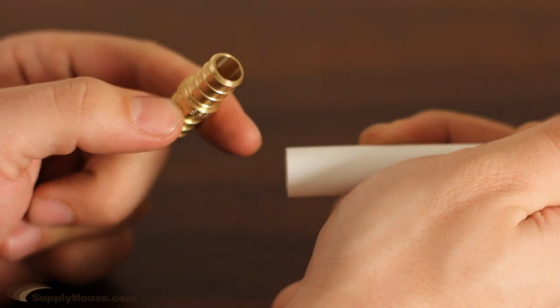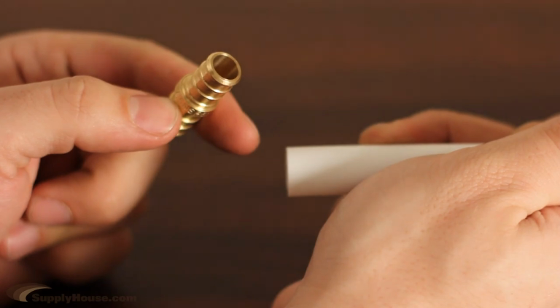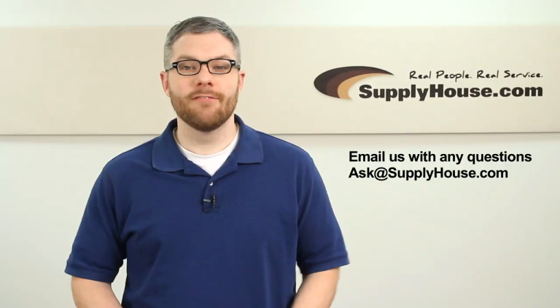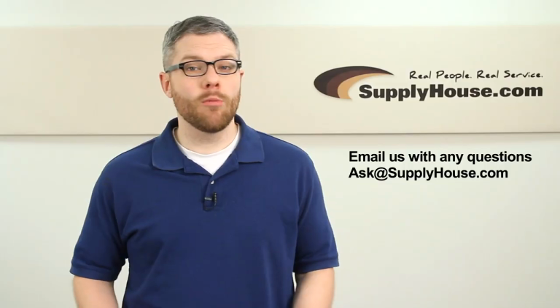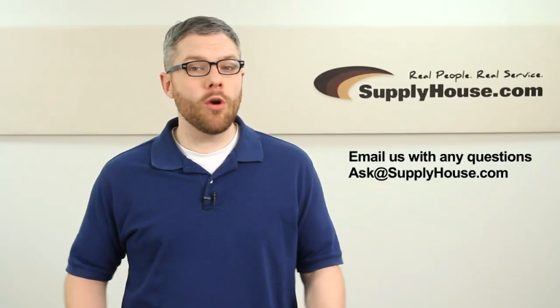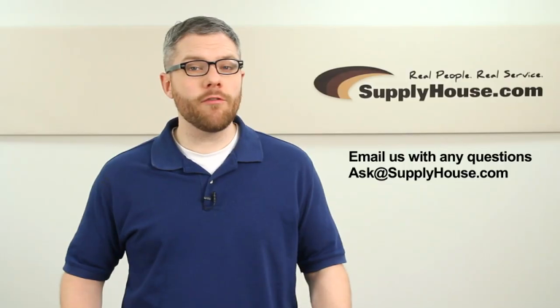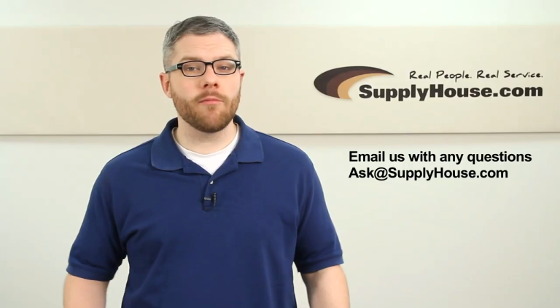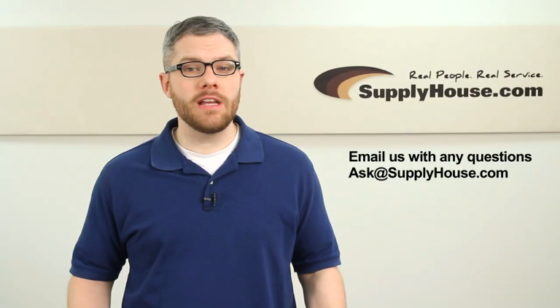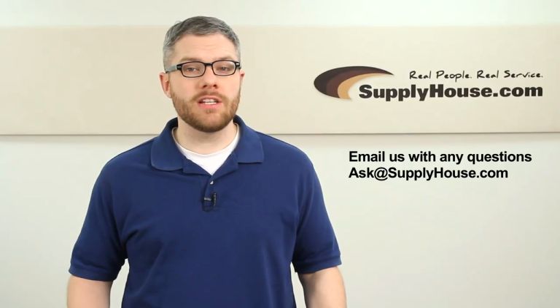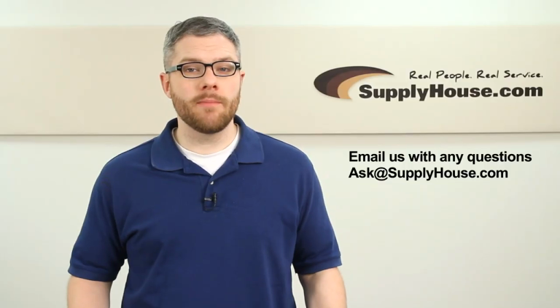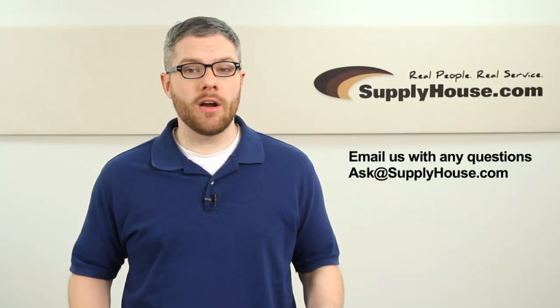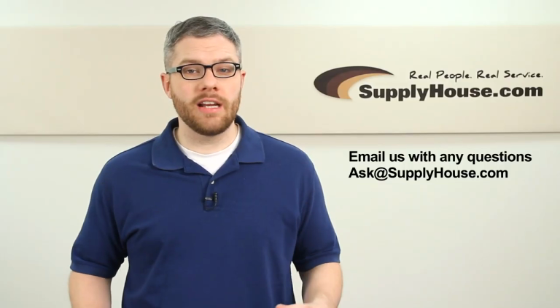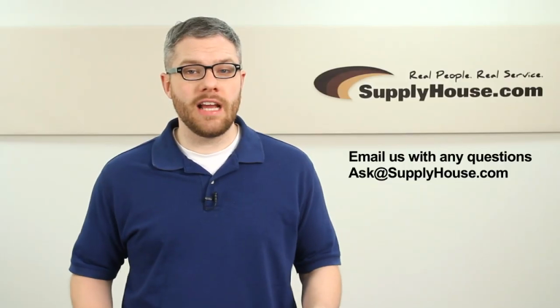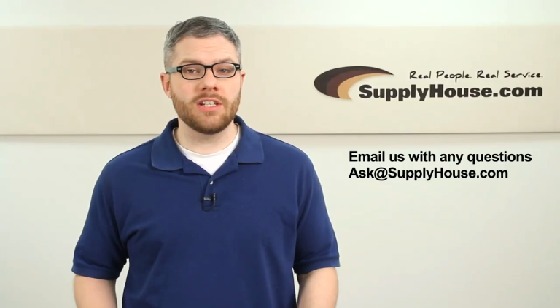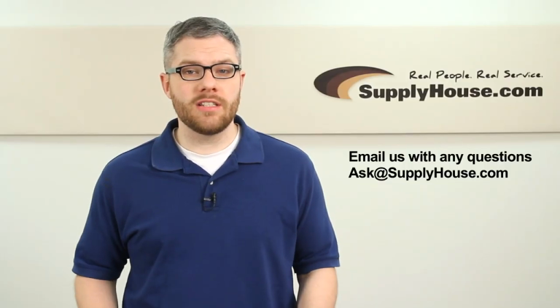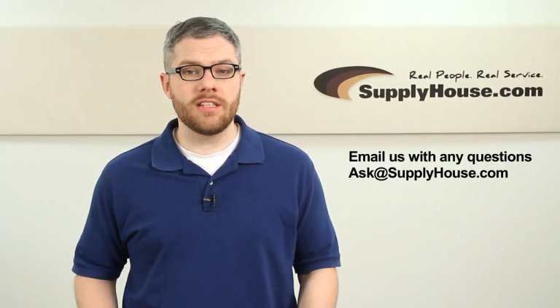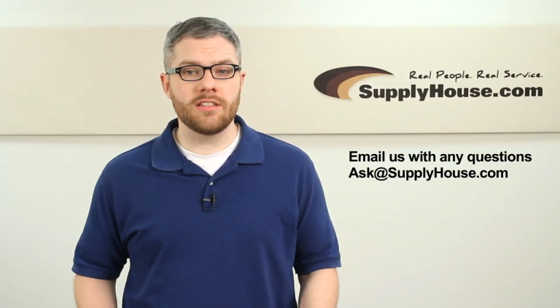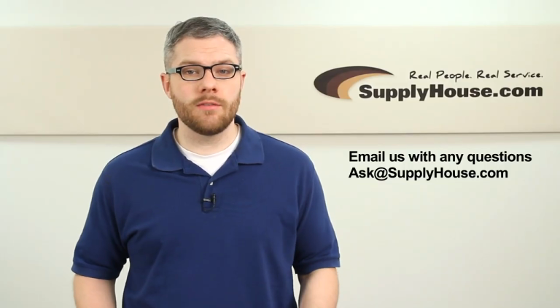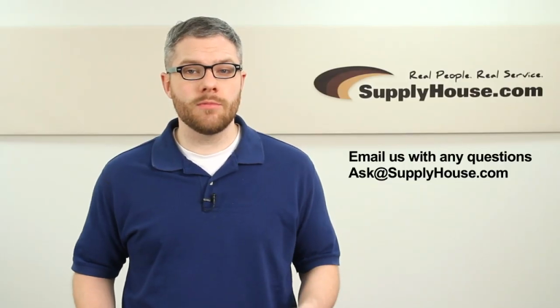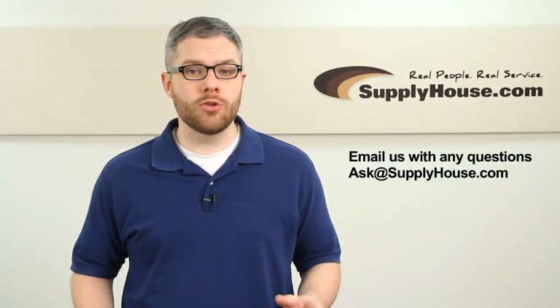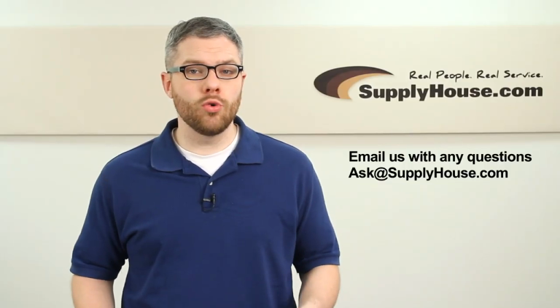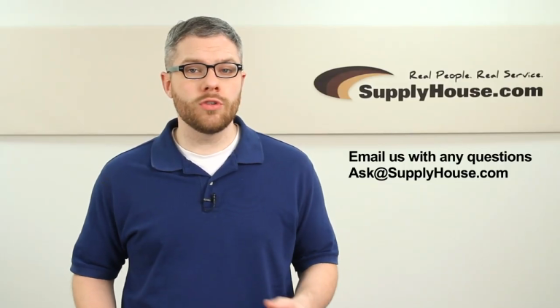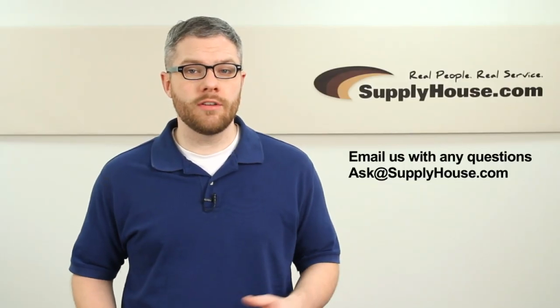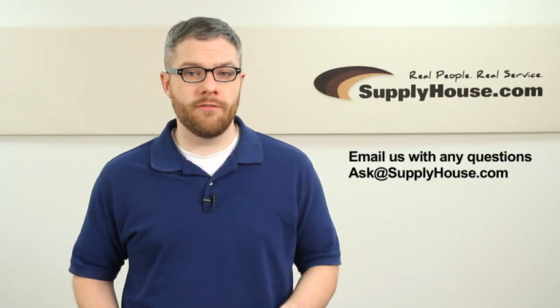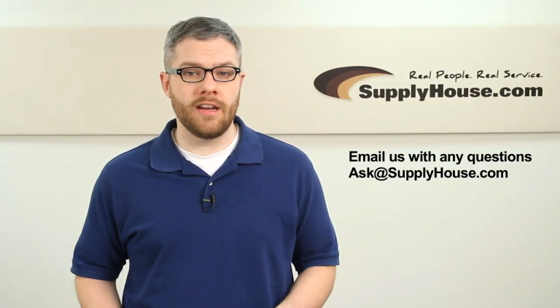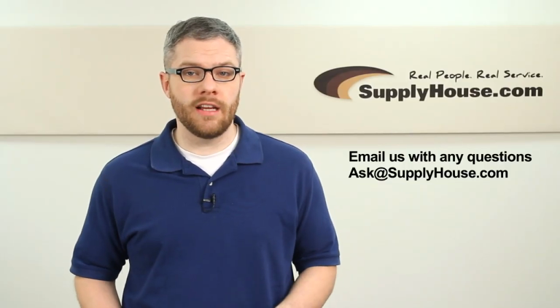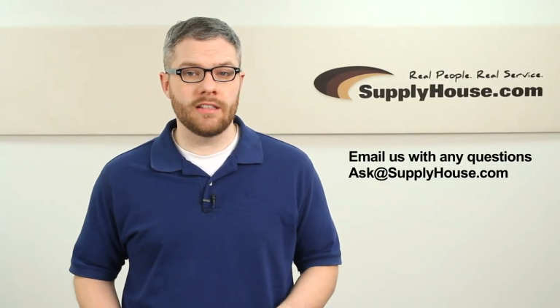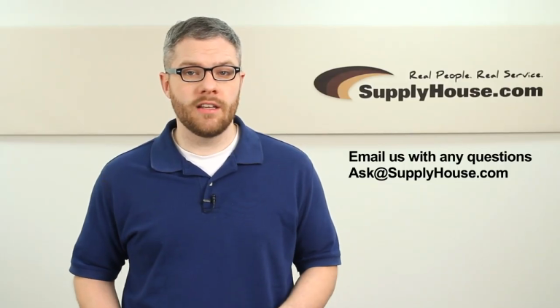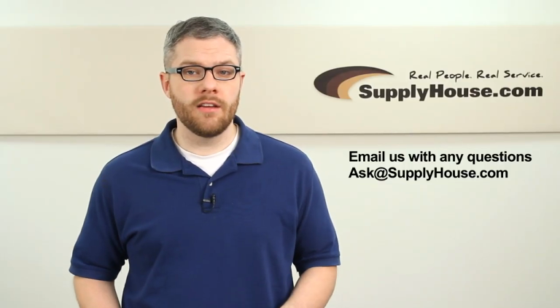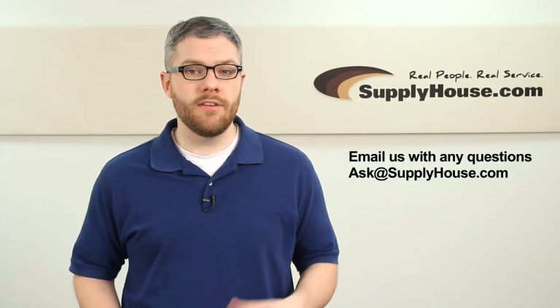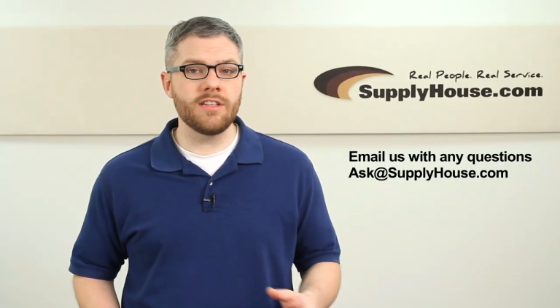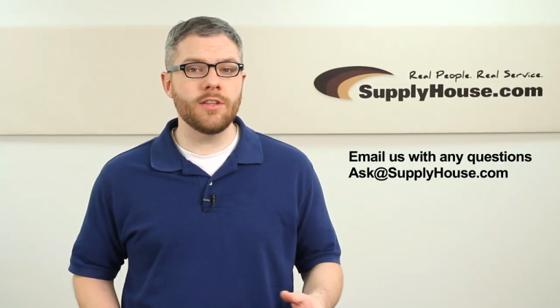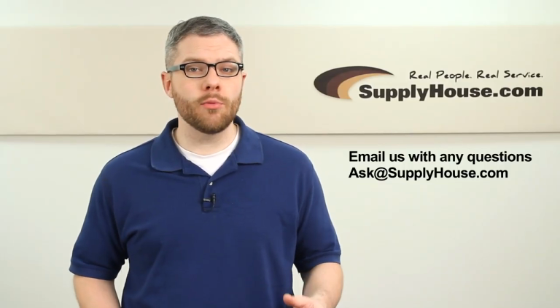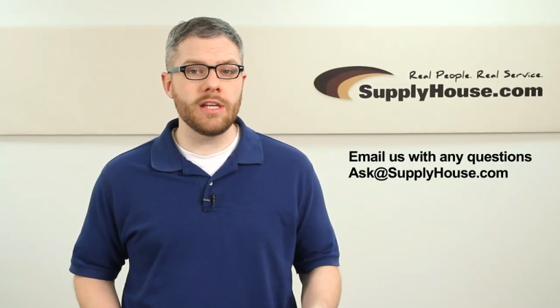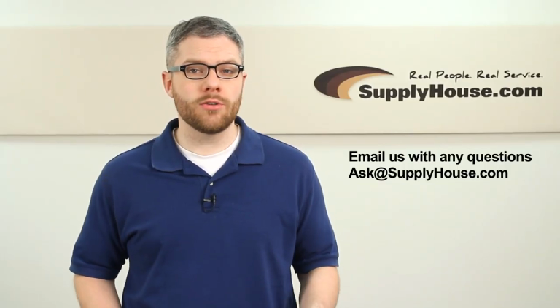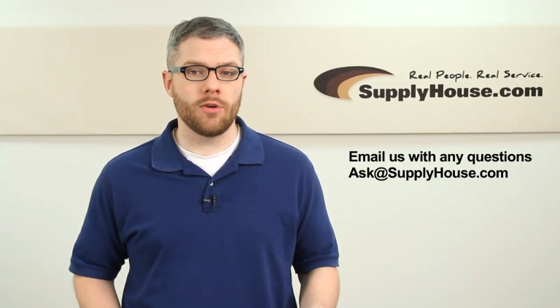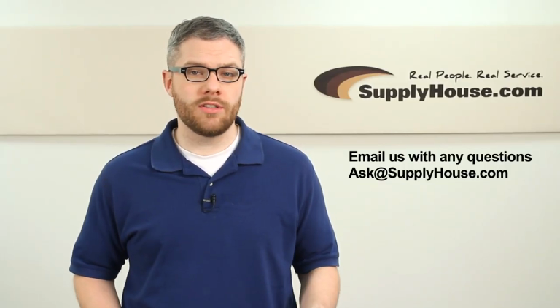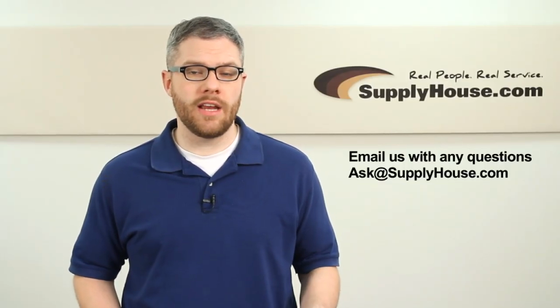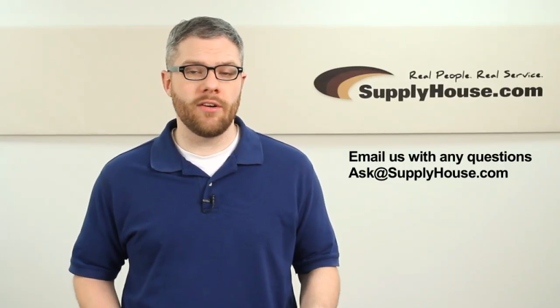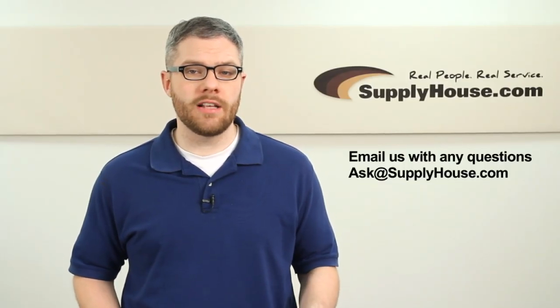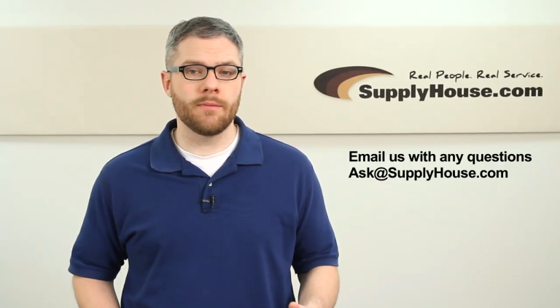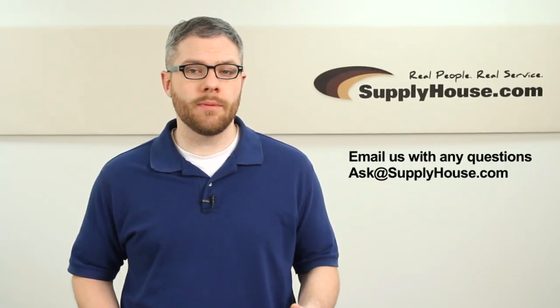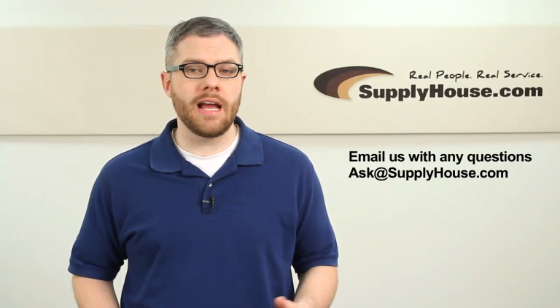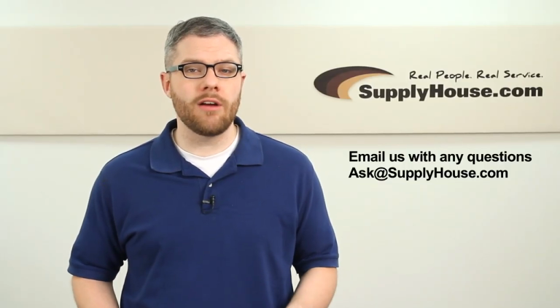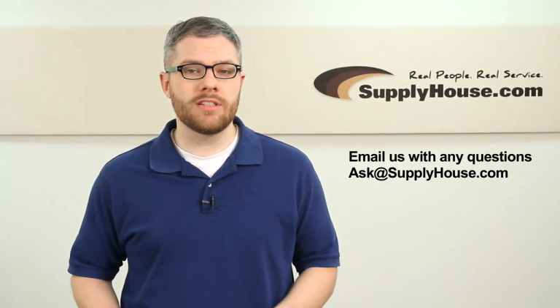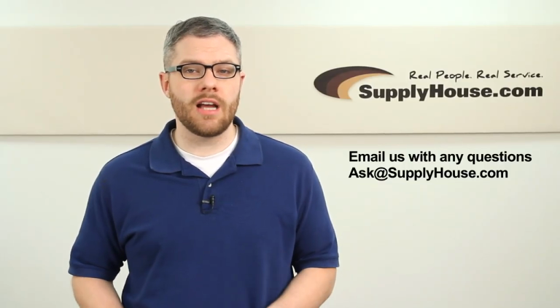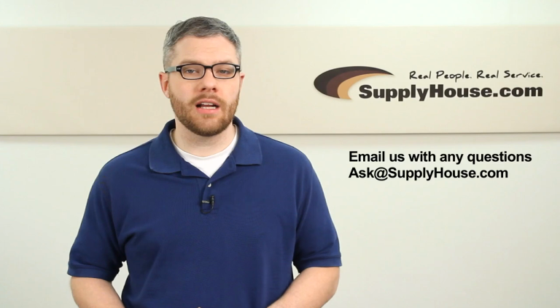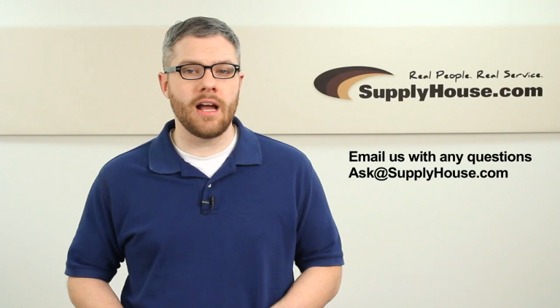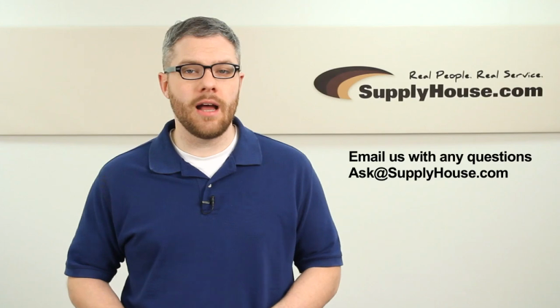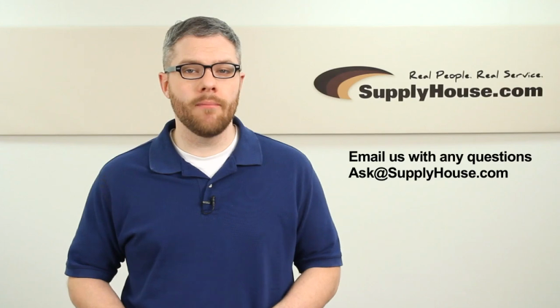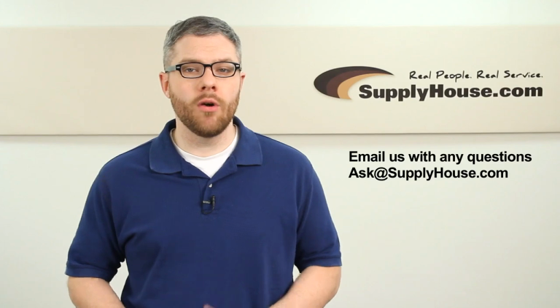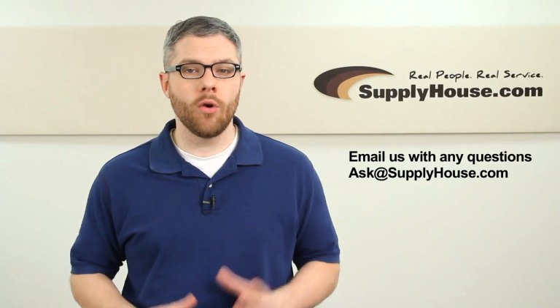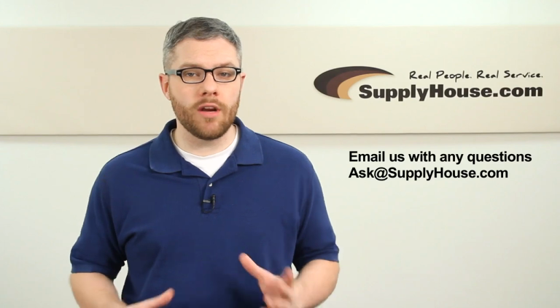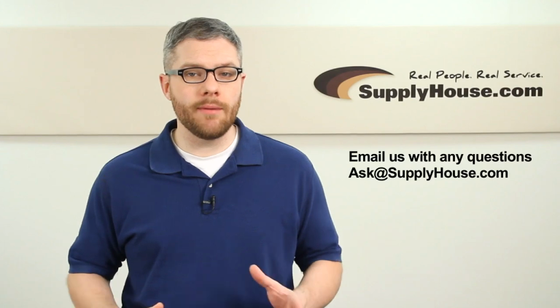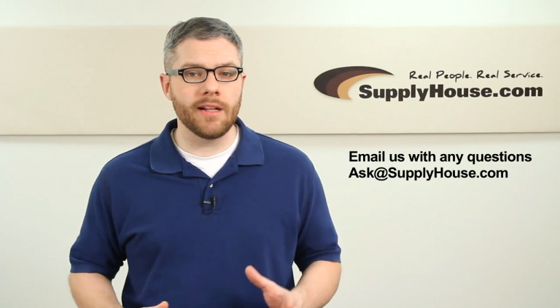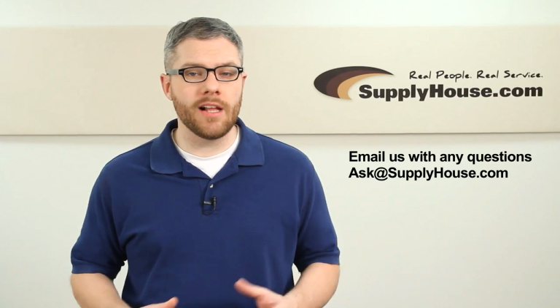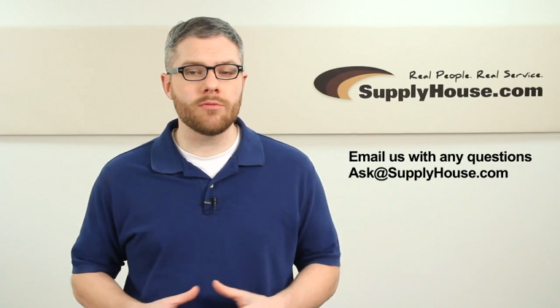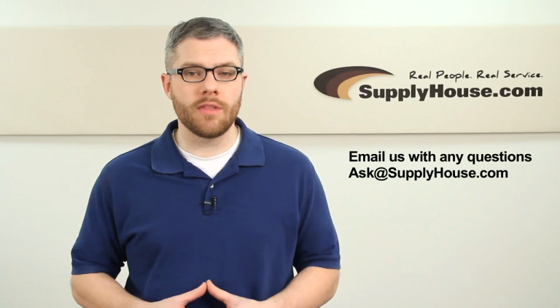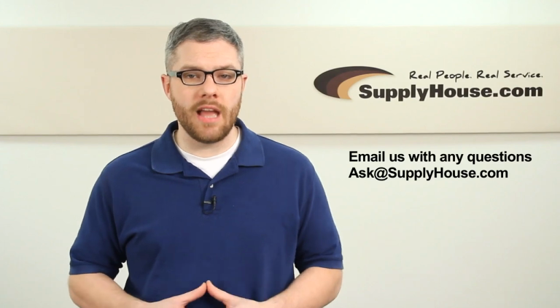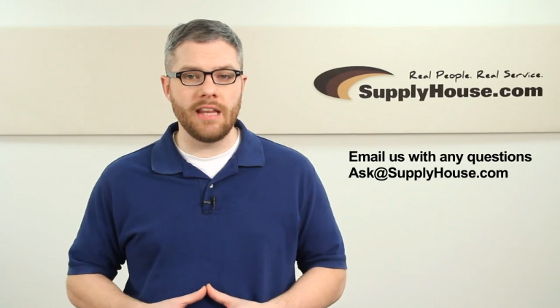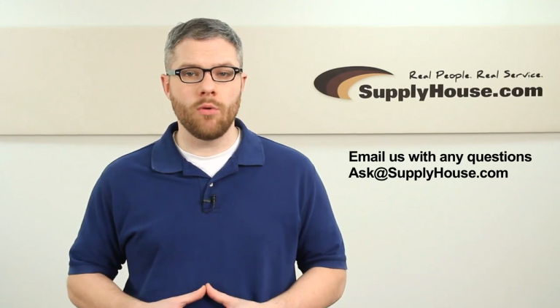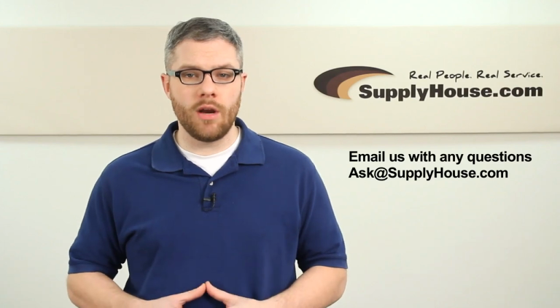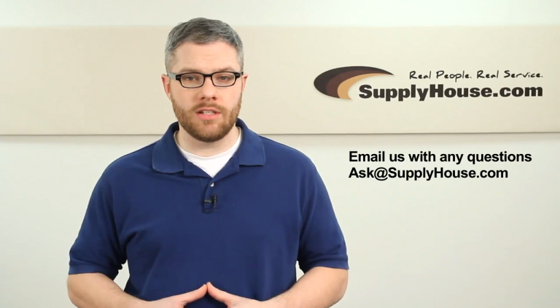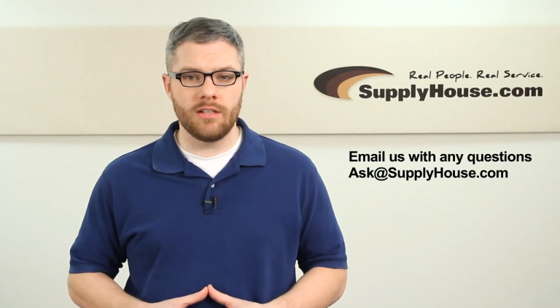For more information about connection systems, tools, and fittings, visit the Resource Center at SupplyHouse.com or email us with any questions.